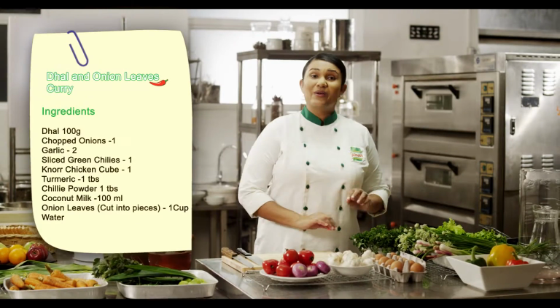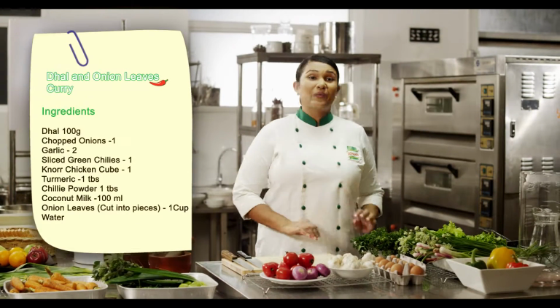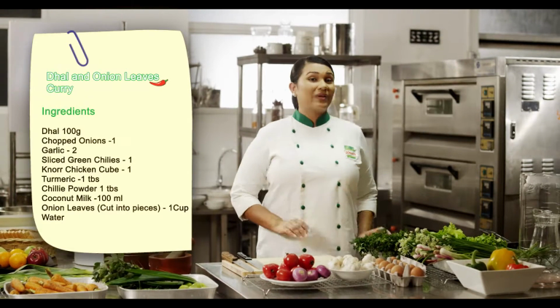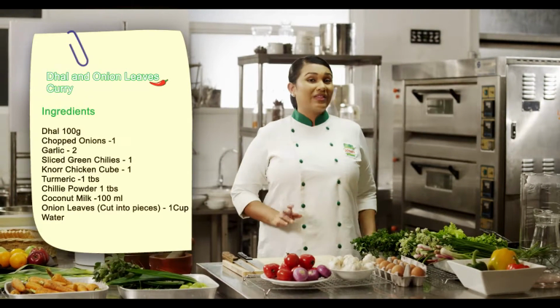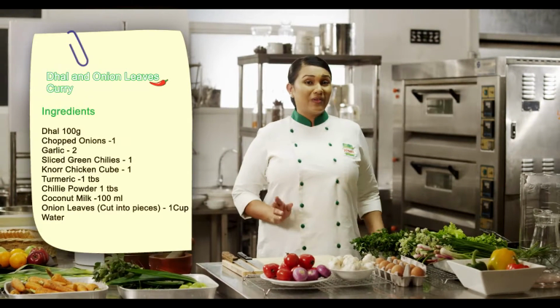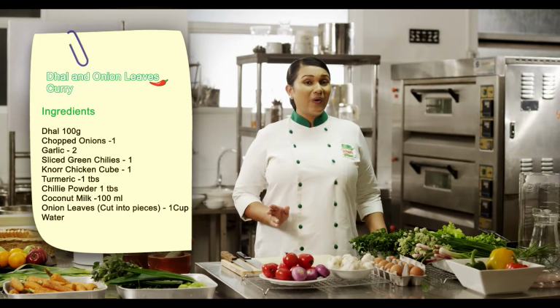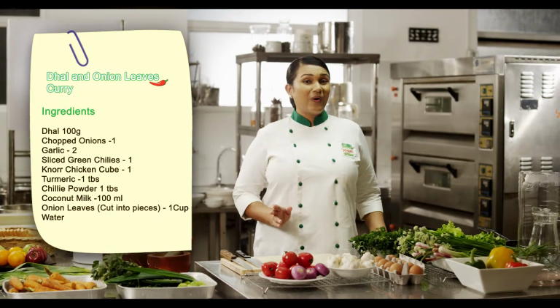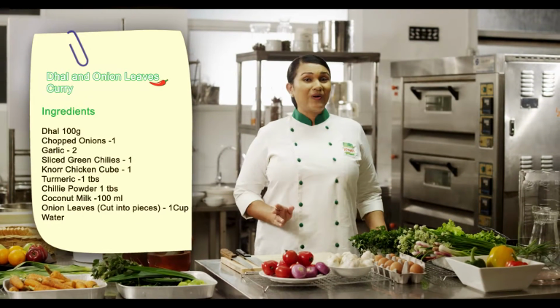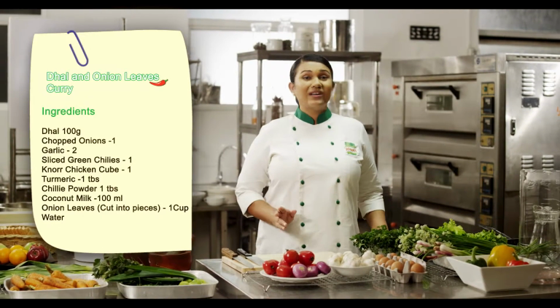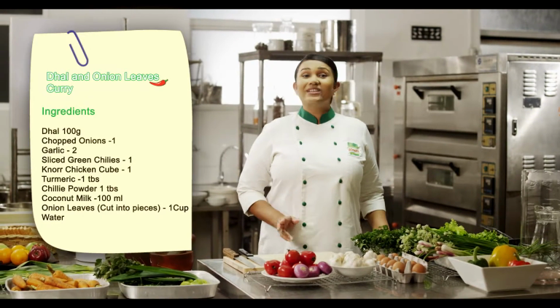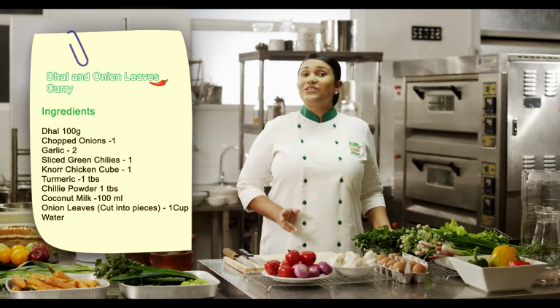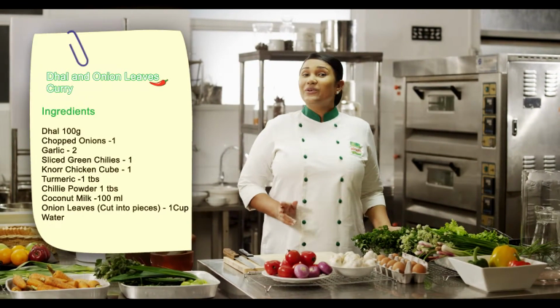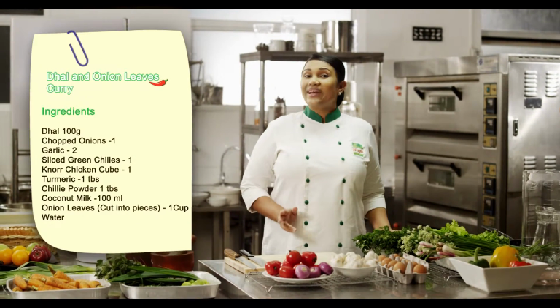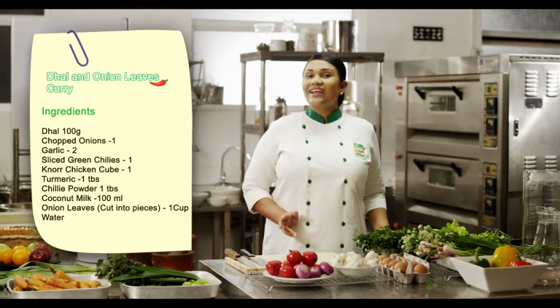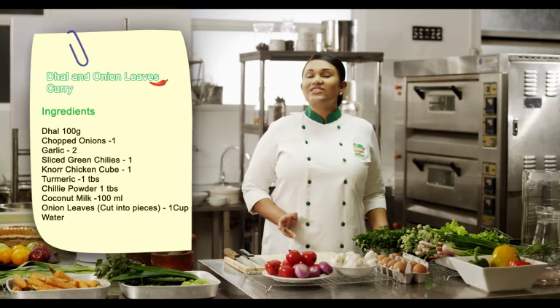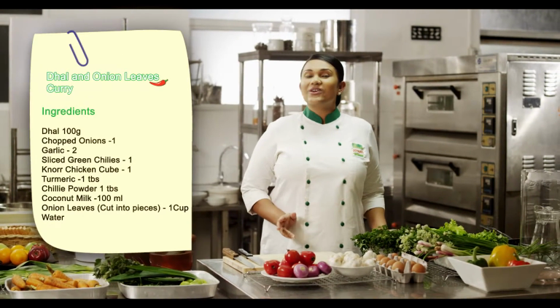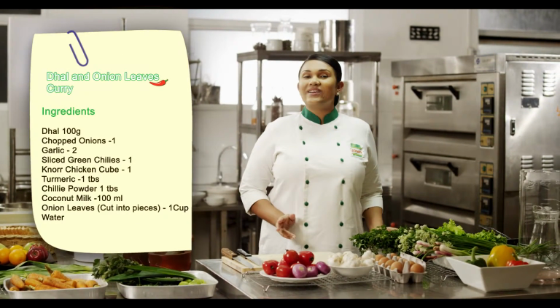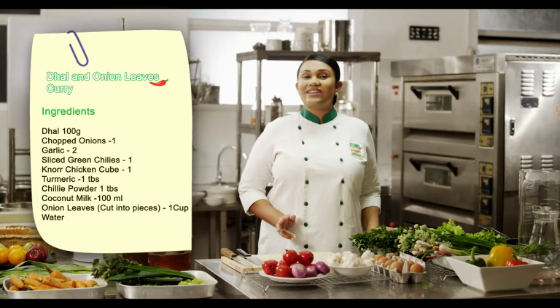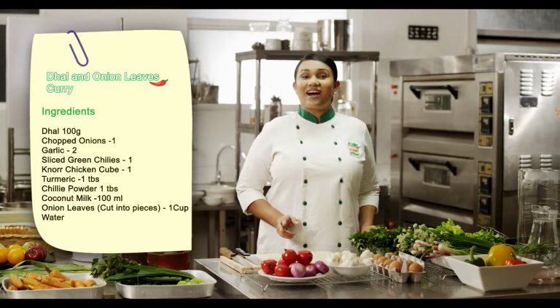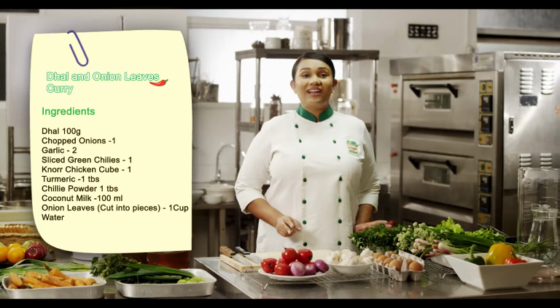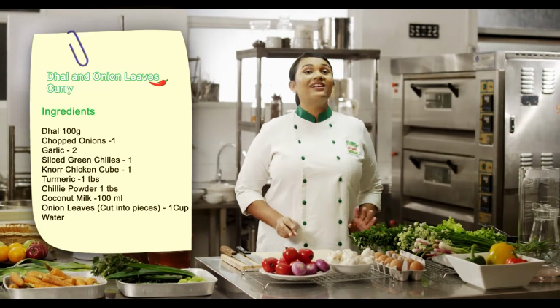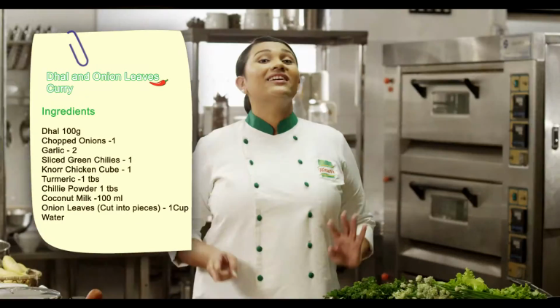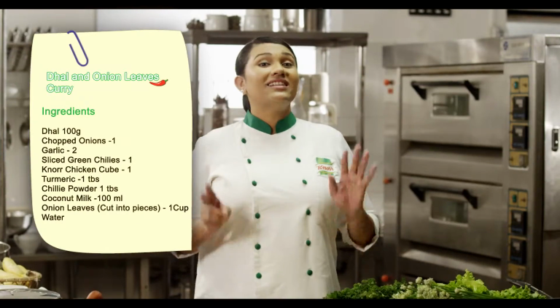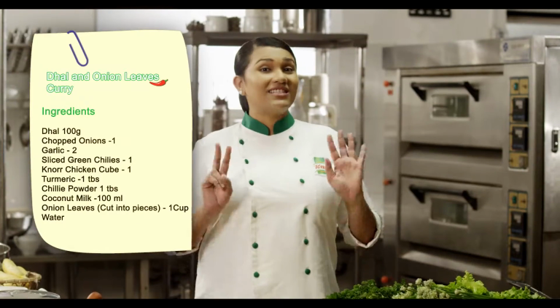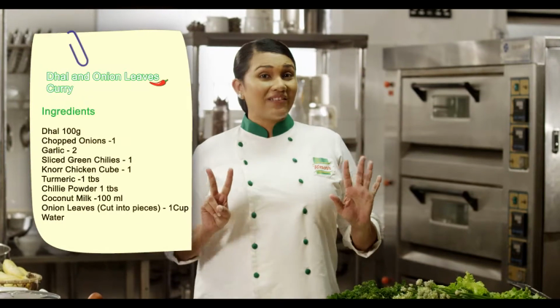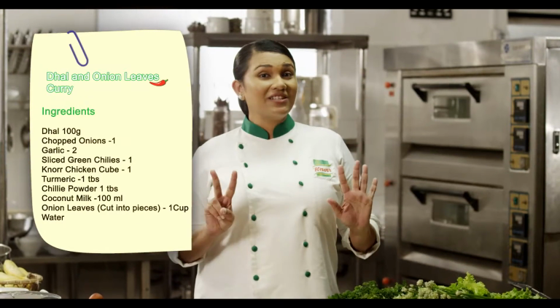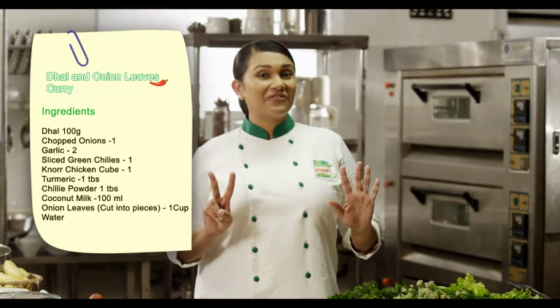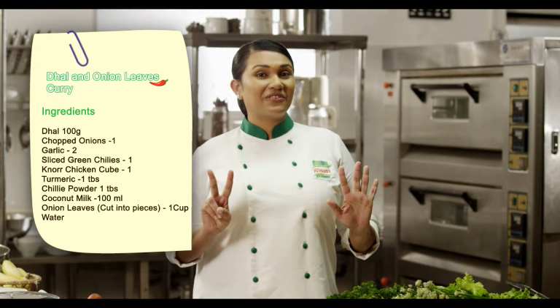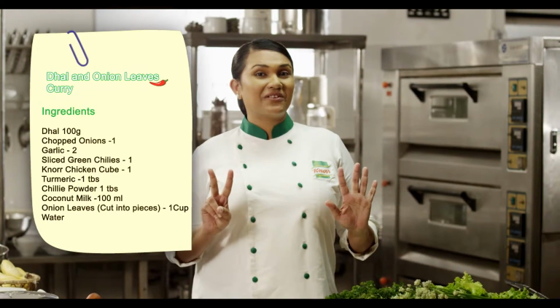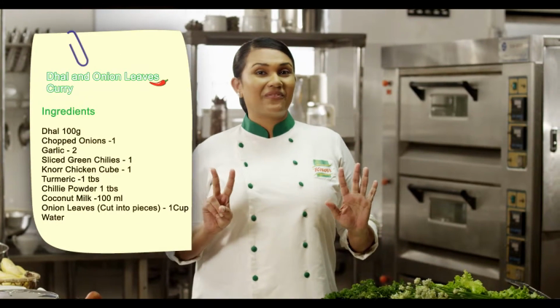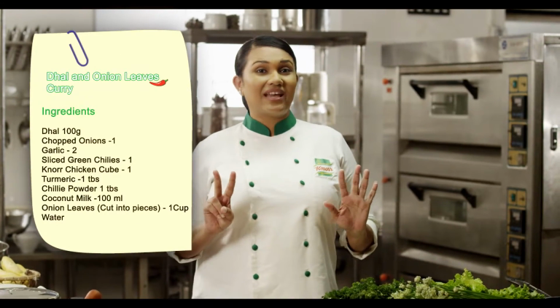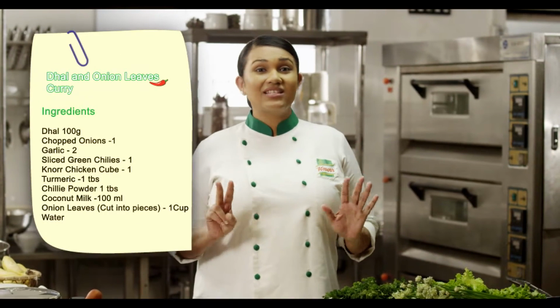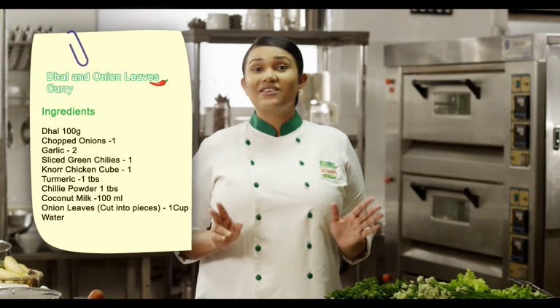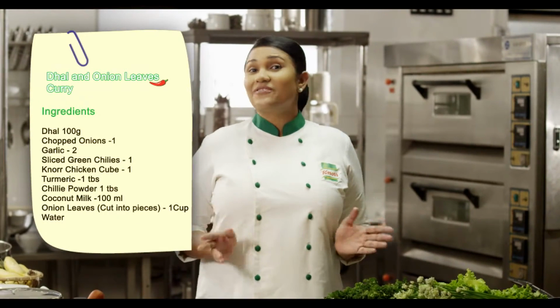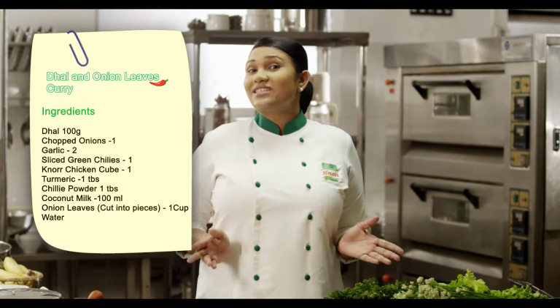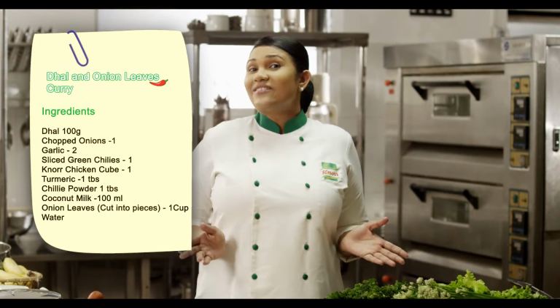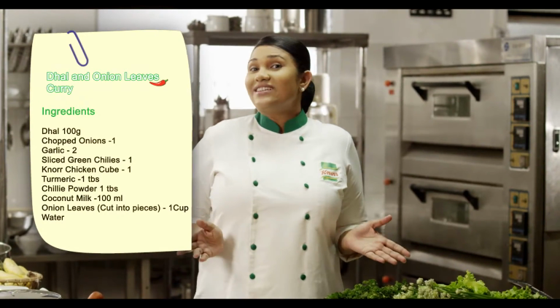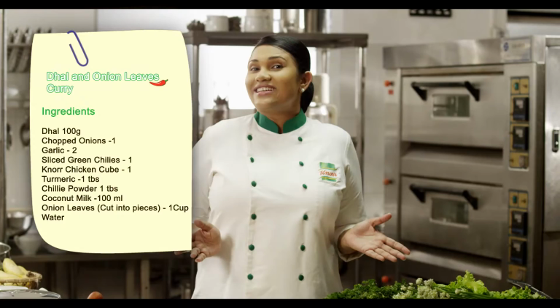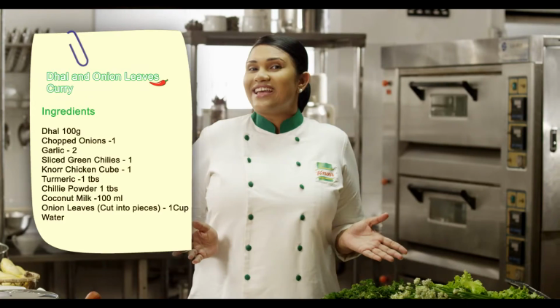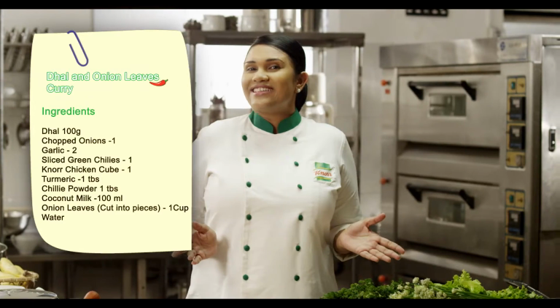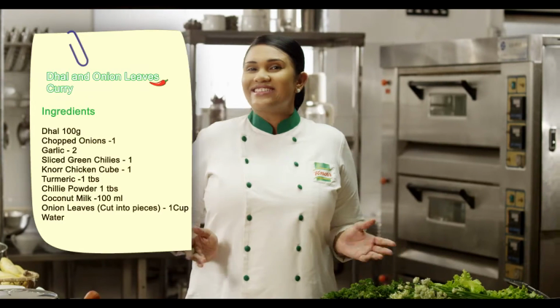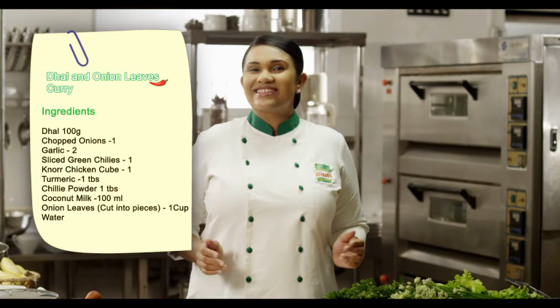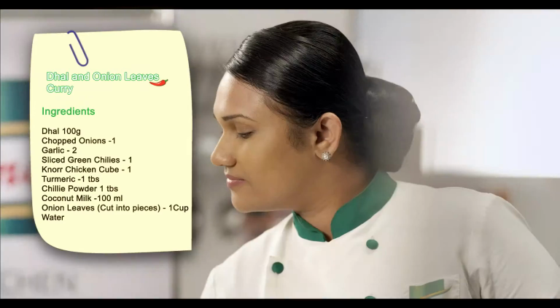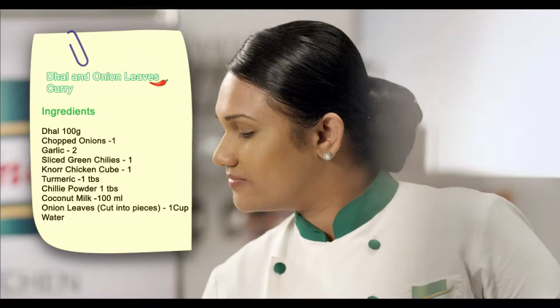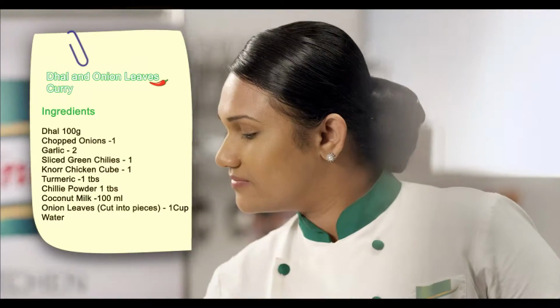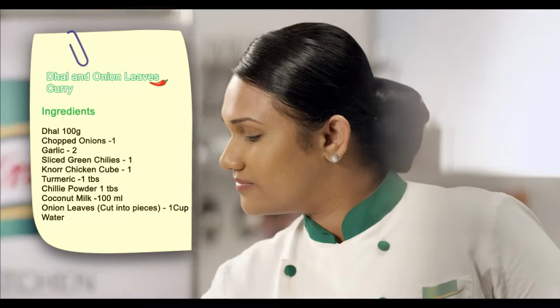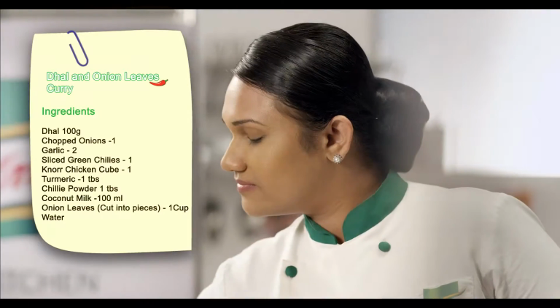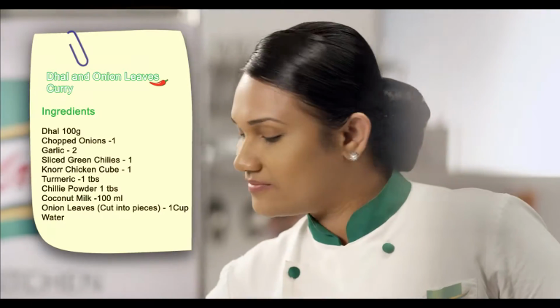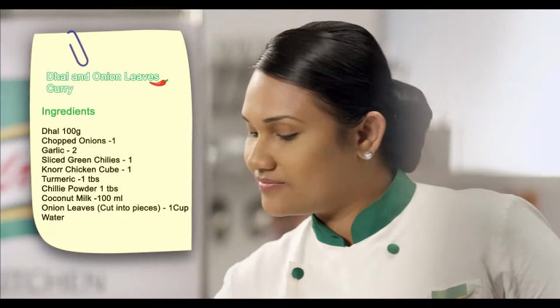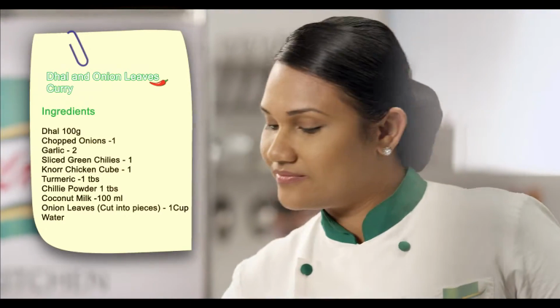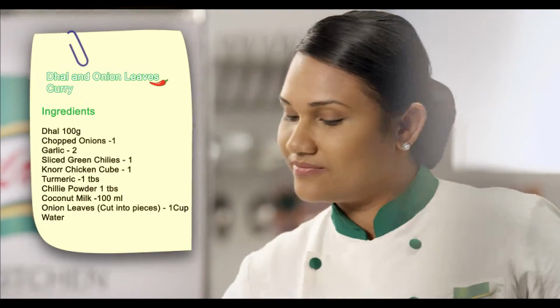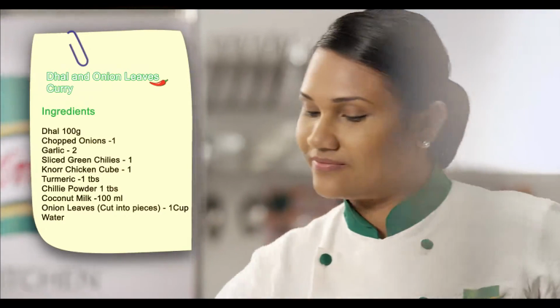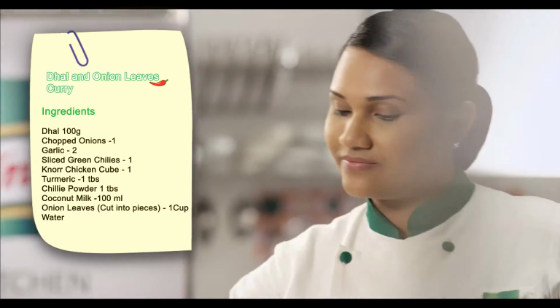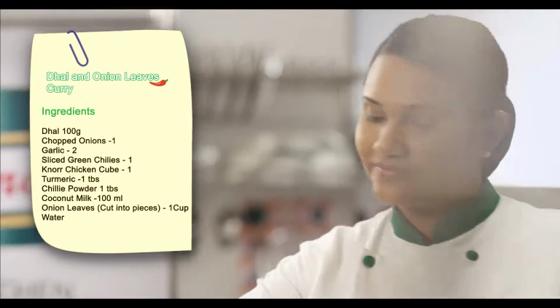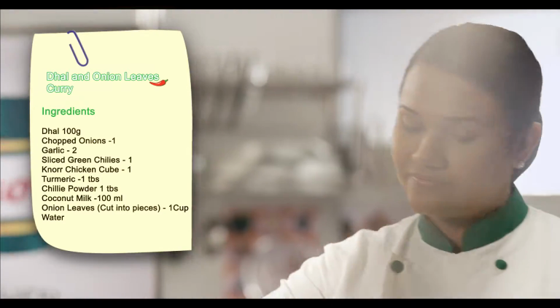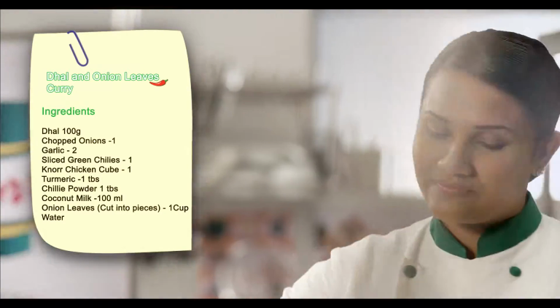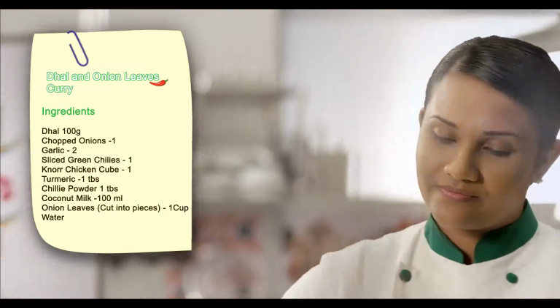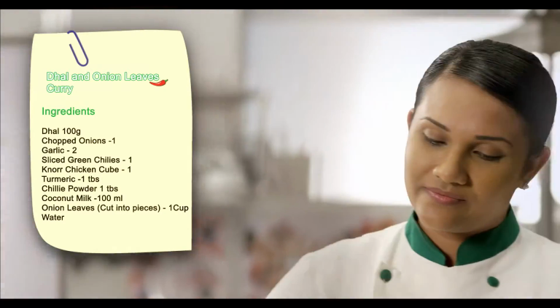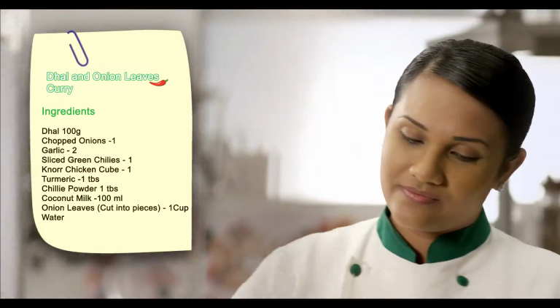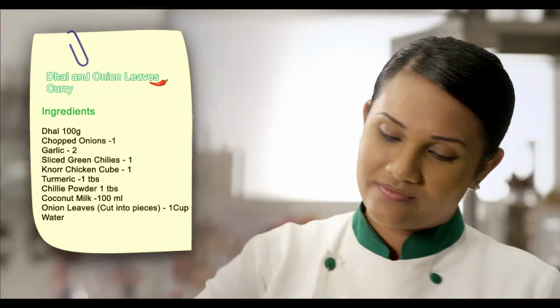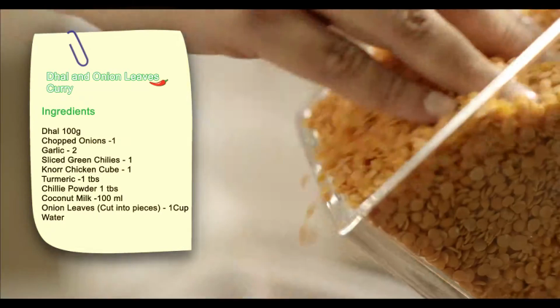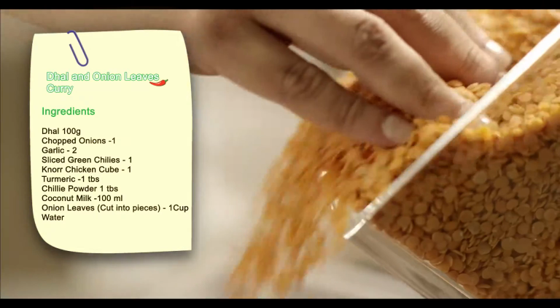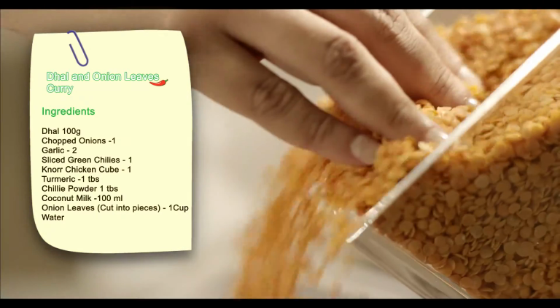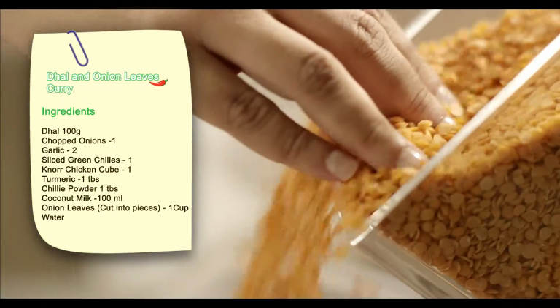With Noor, you can enjoy dal in 7 different ways for 7 days. Here's a dal and spring onion leaves curry.